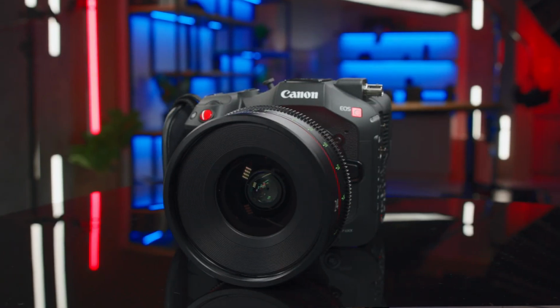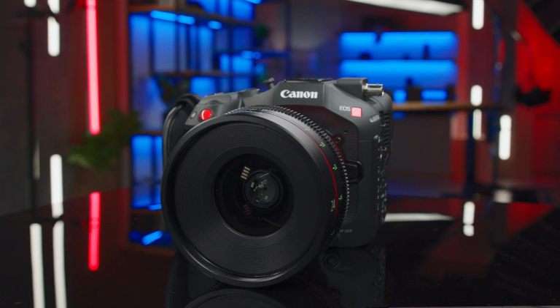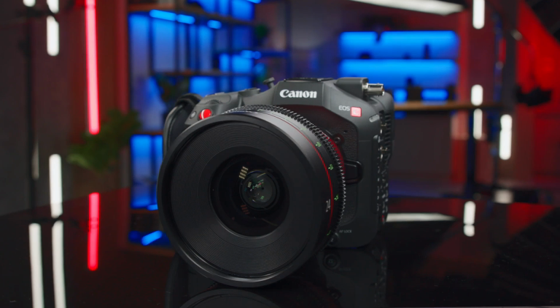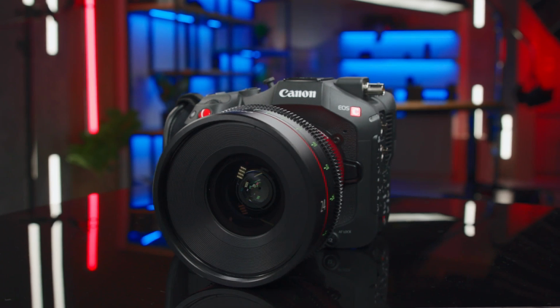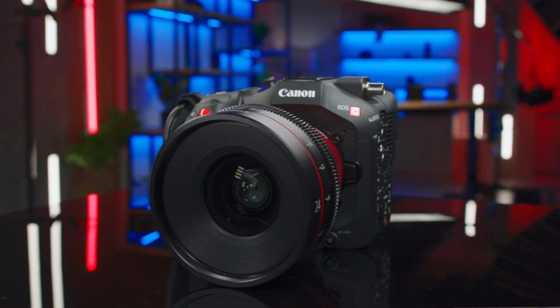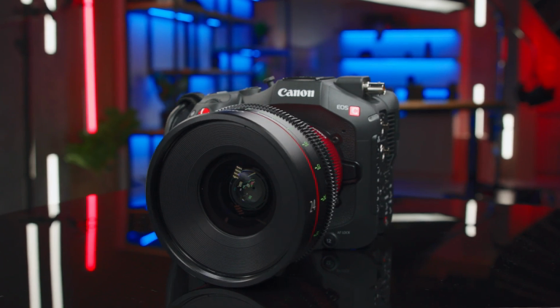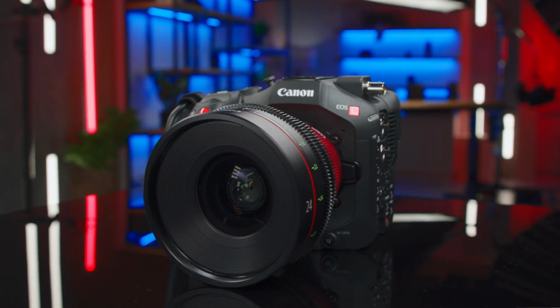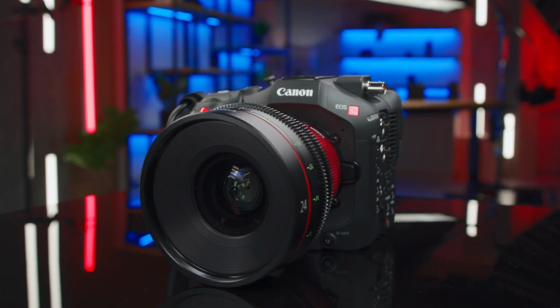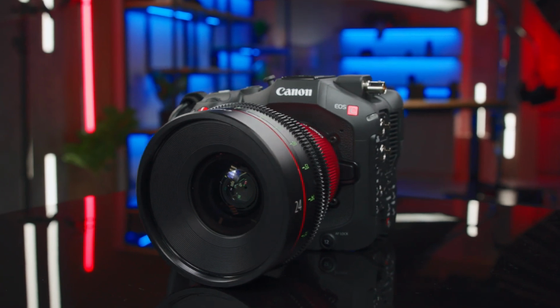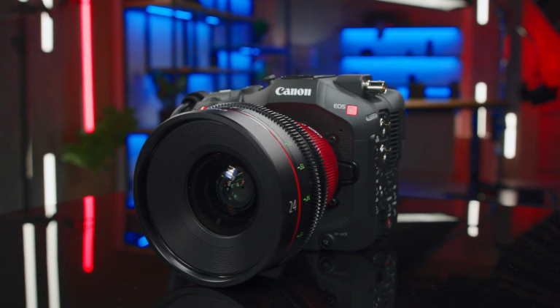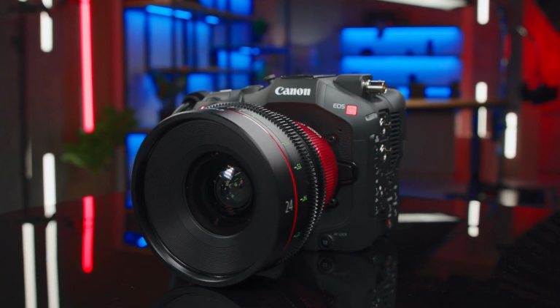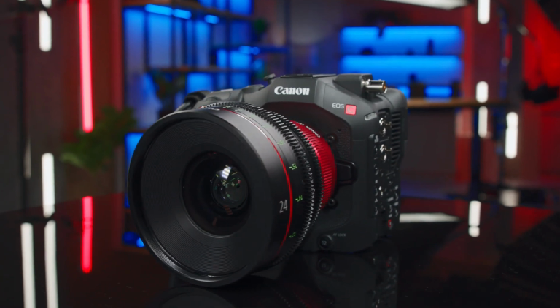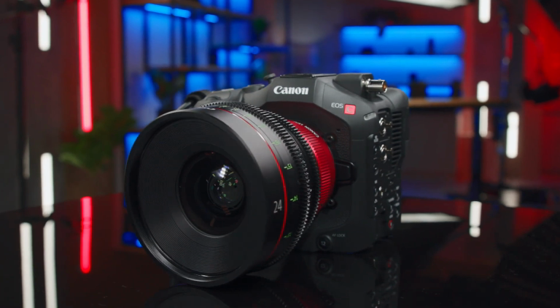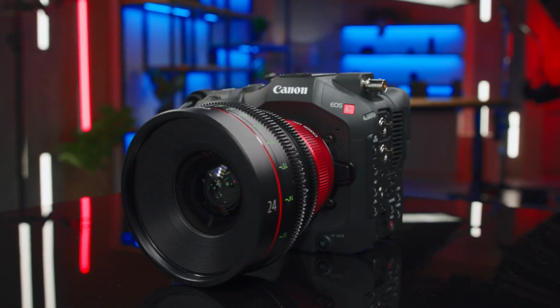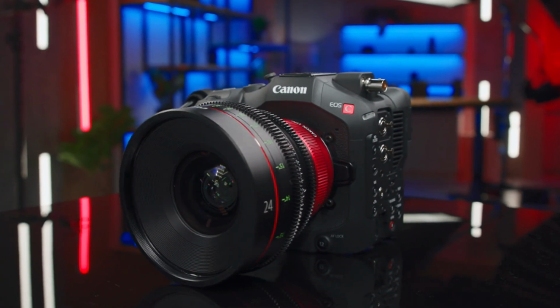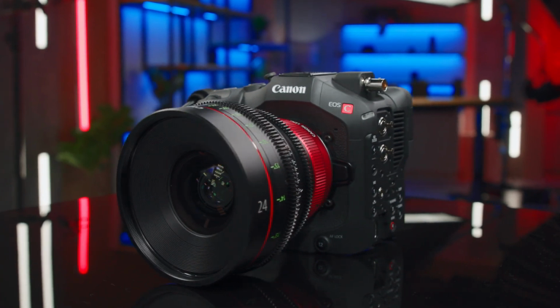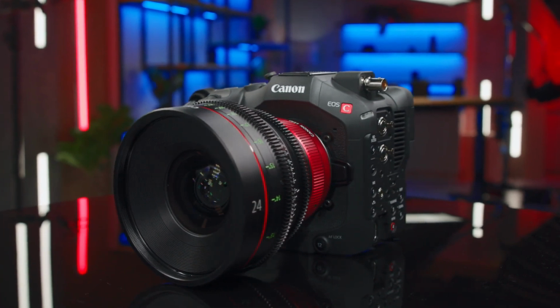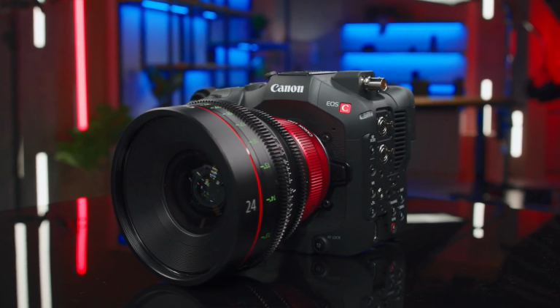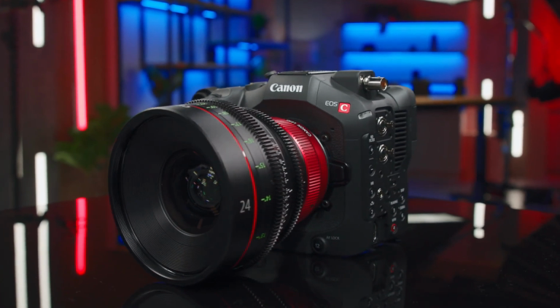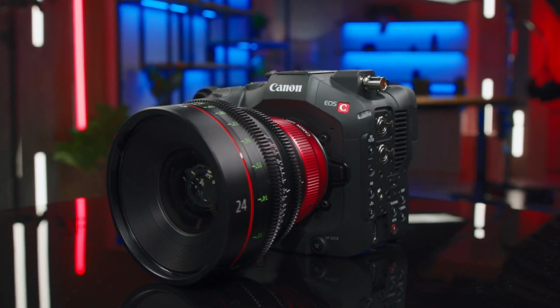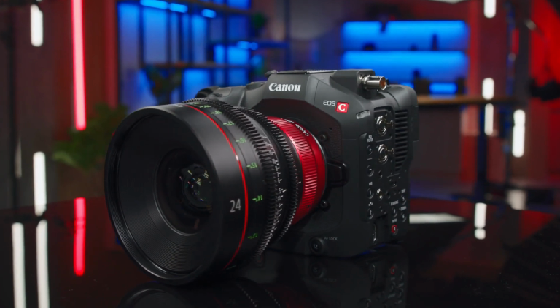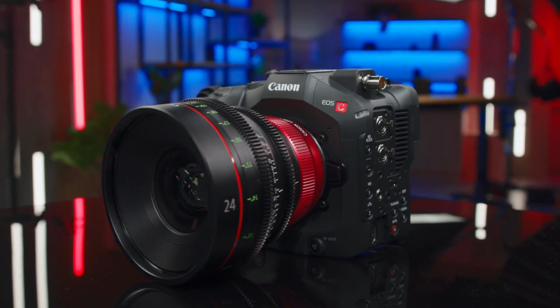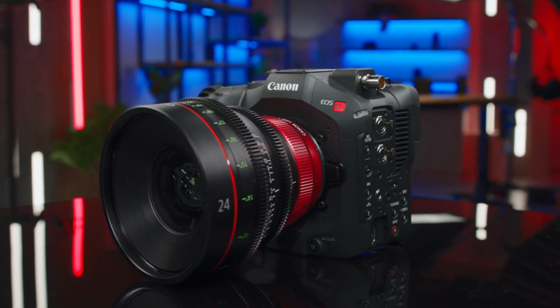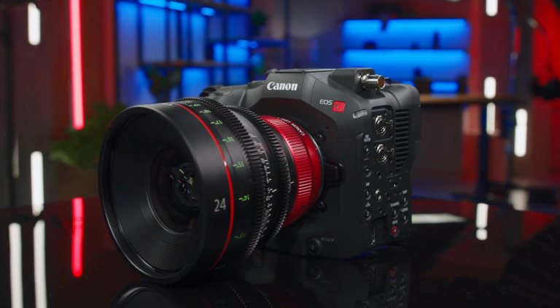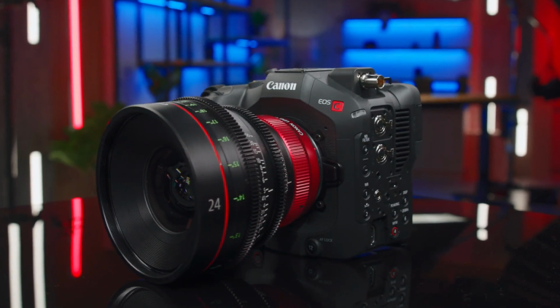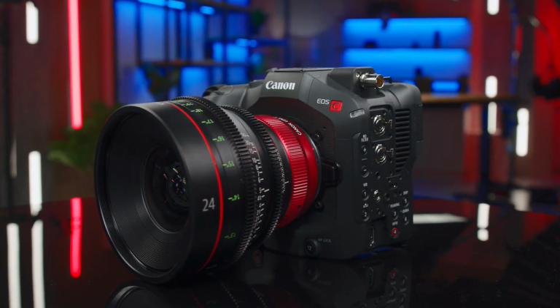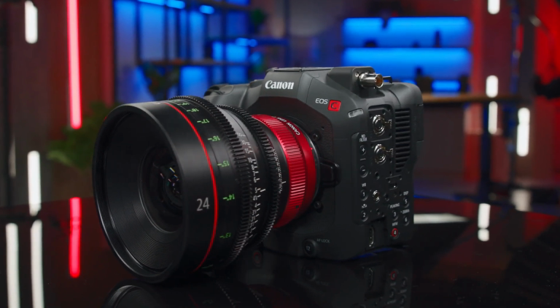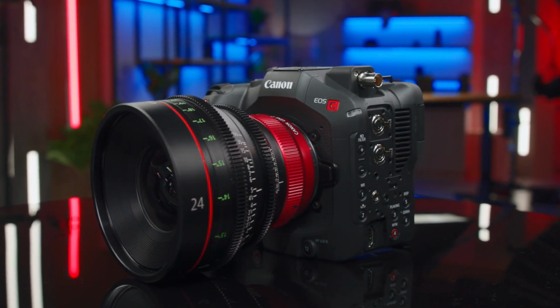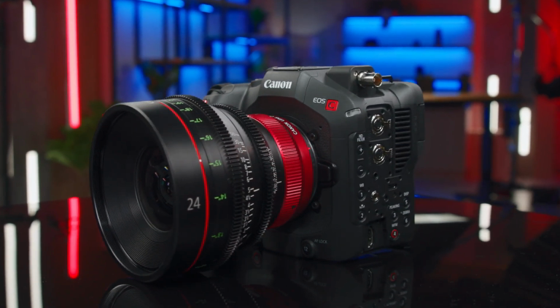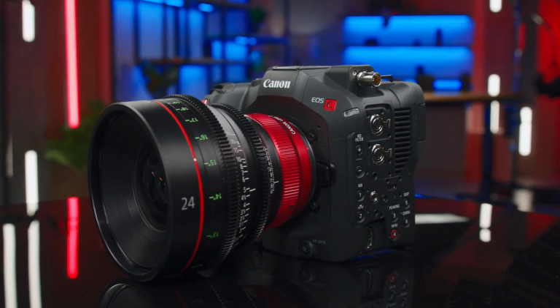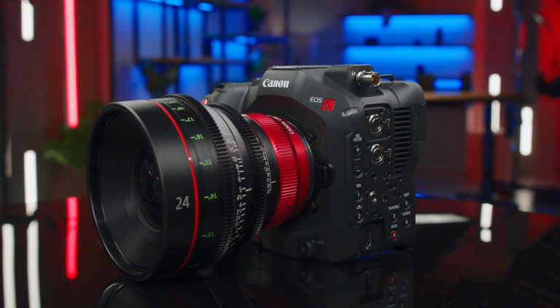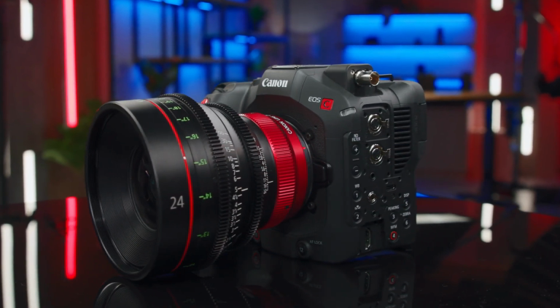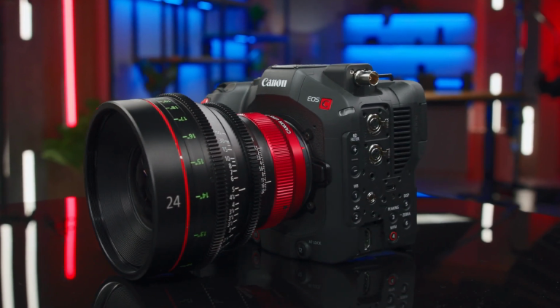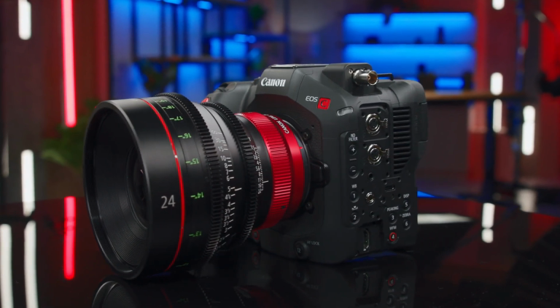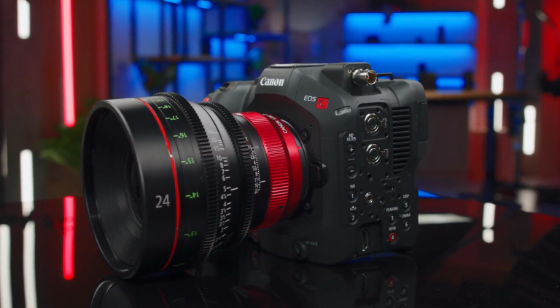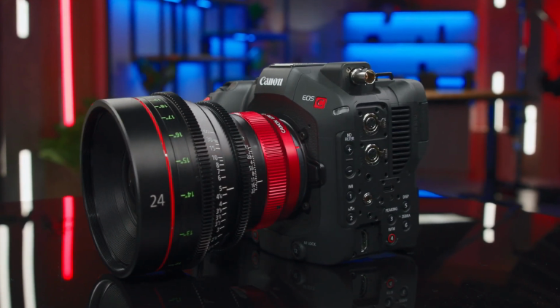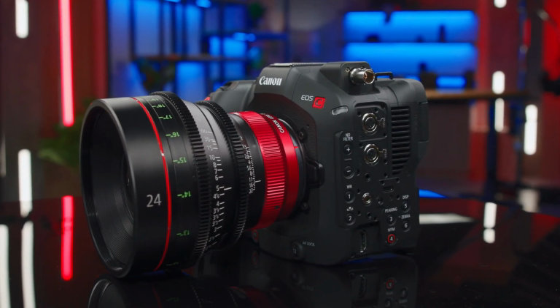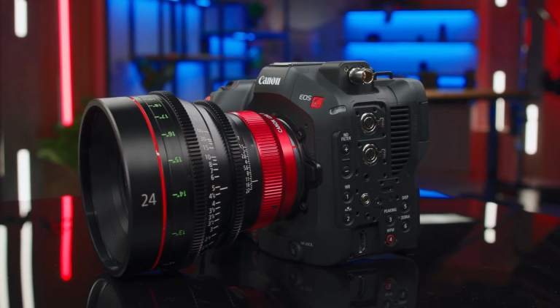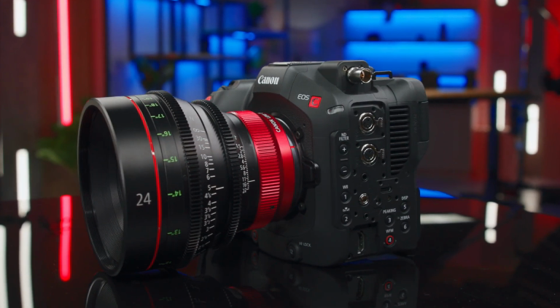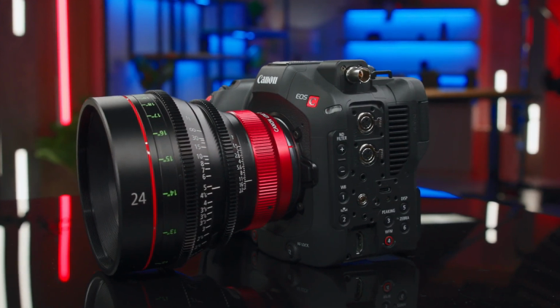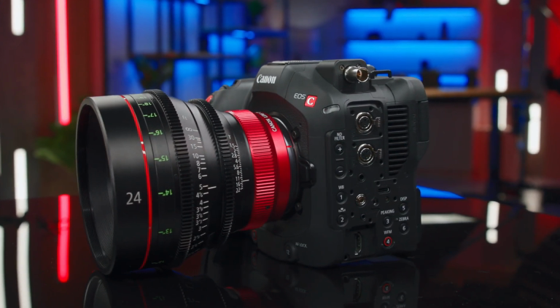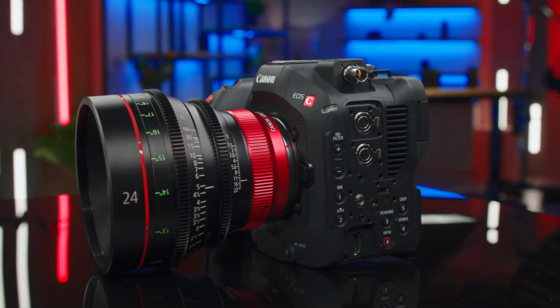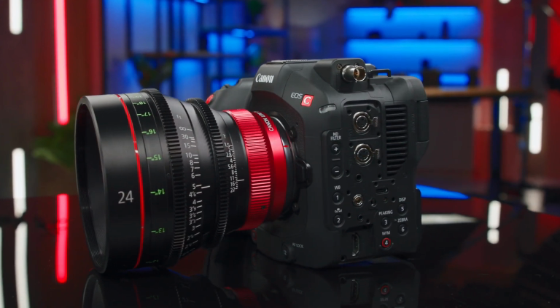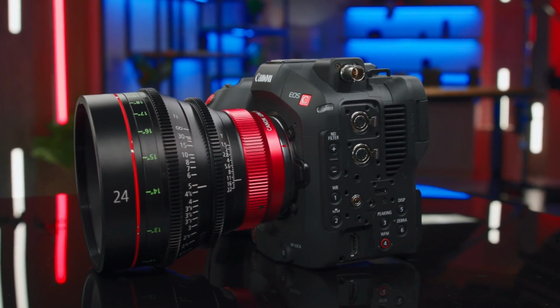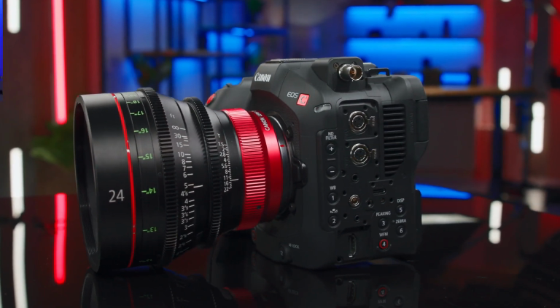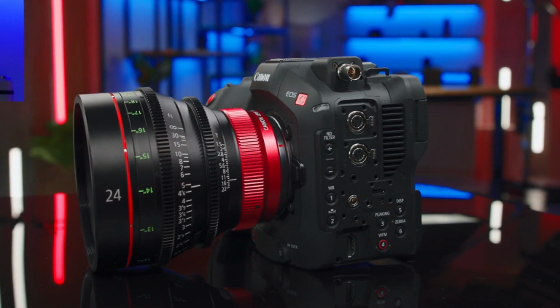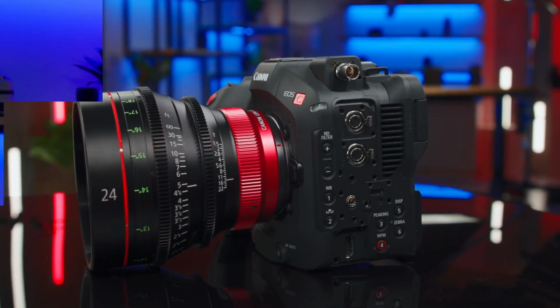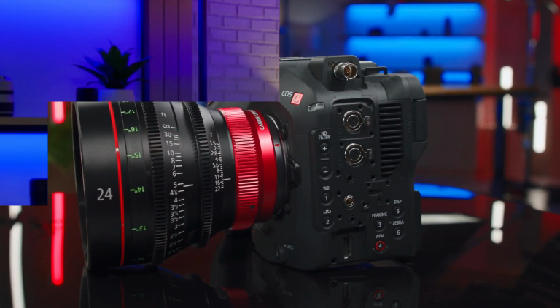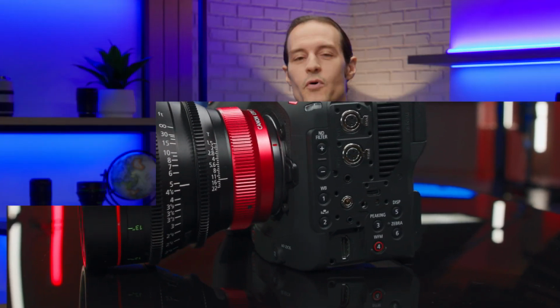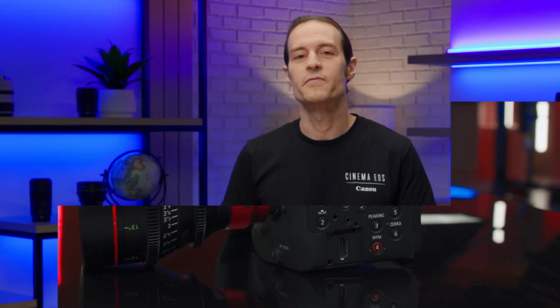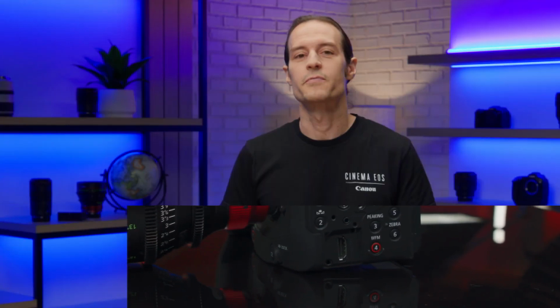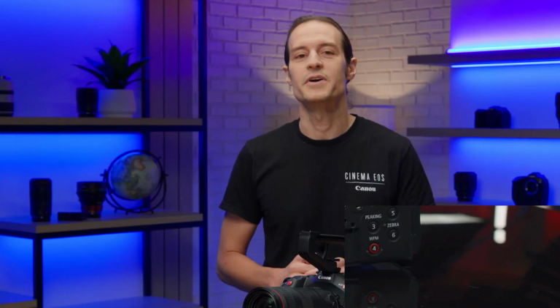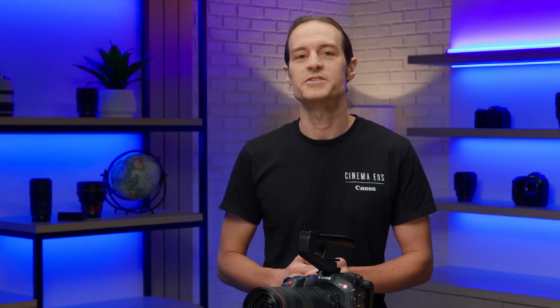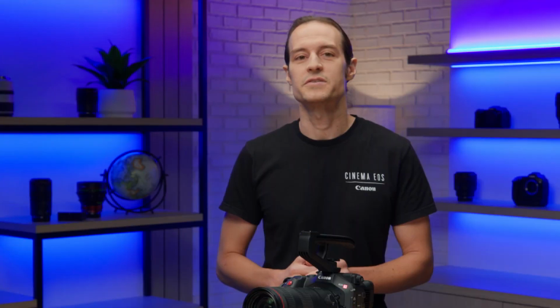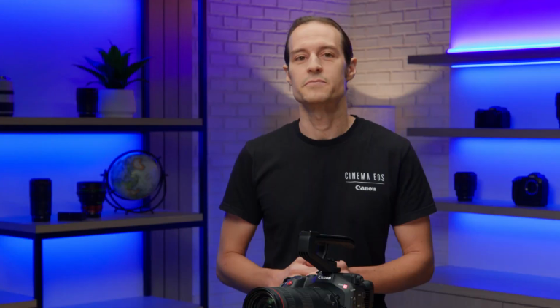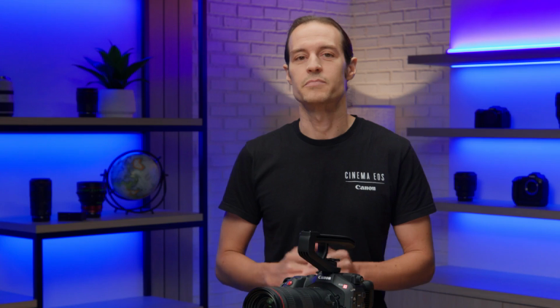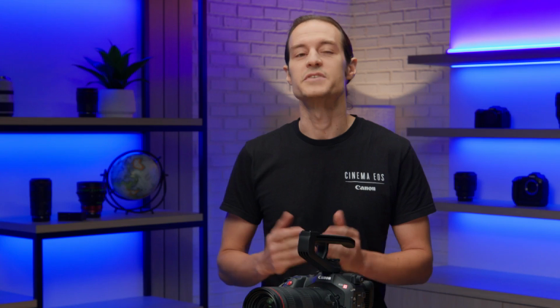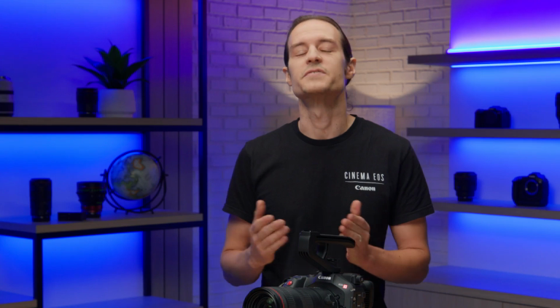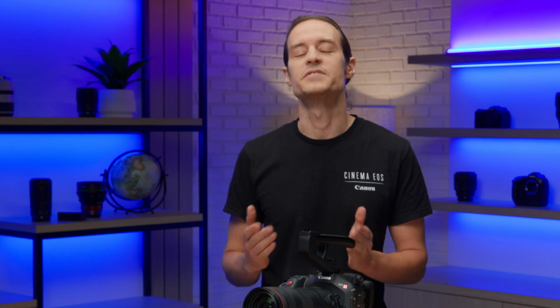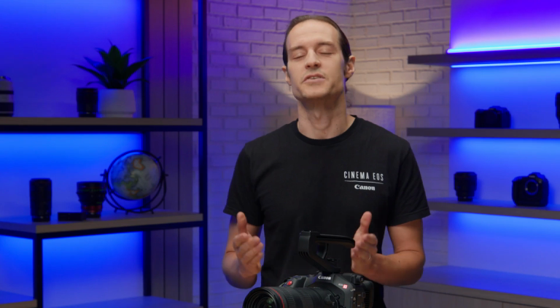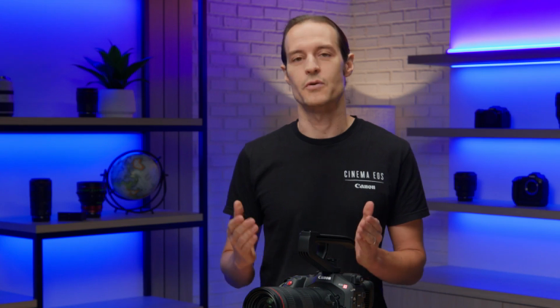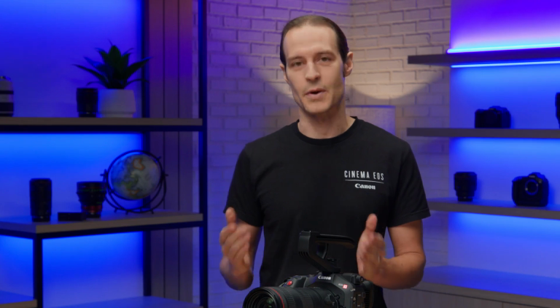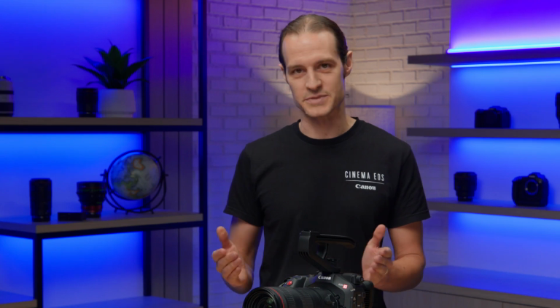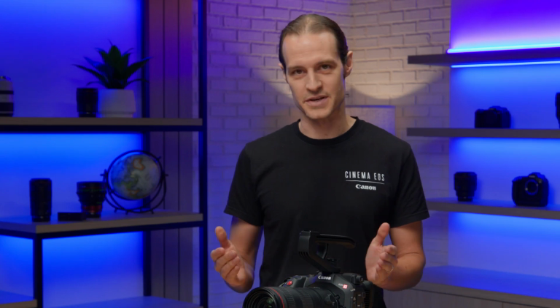The EOS C80 cinema camera is currently scheduled to be available in November of this year. For more information, please visit our website.